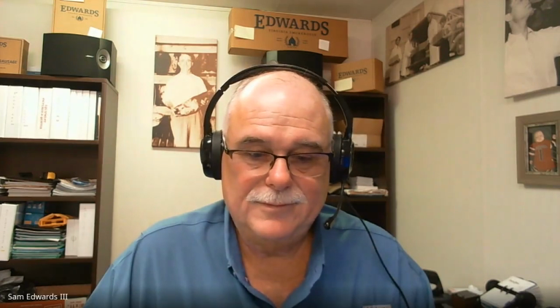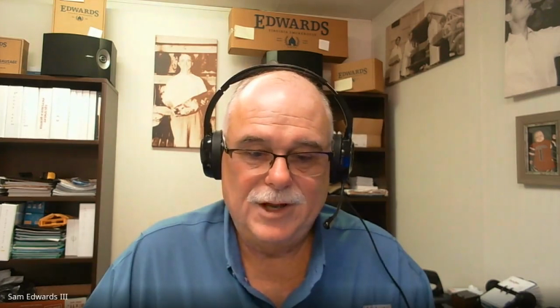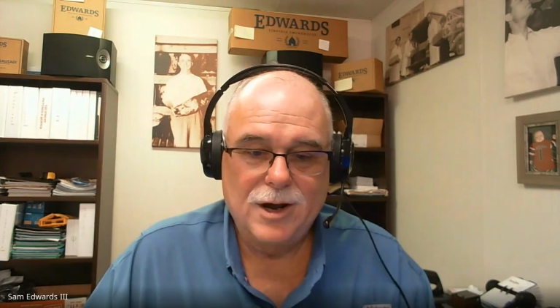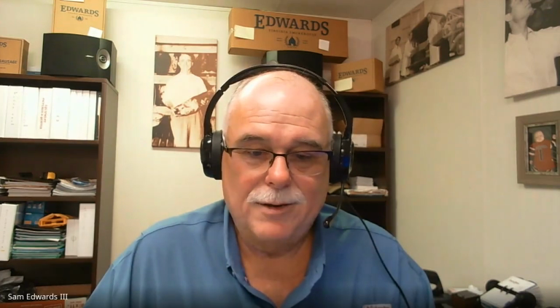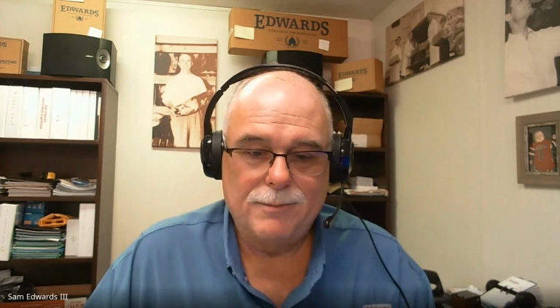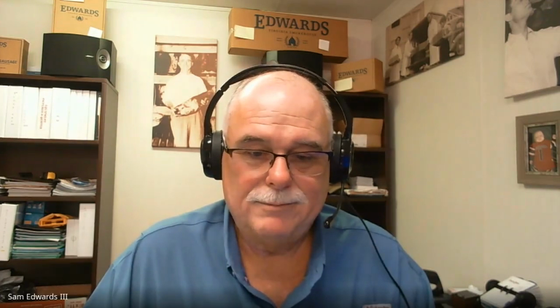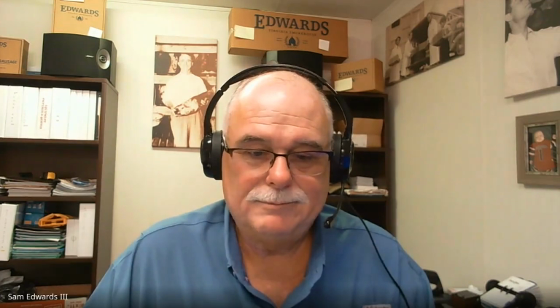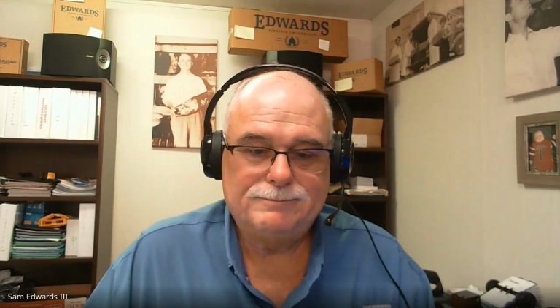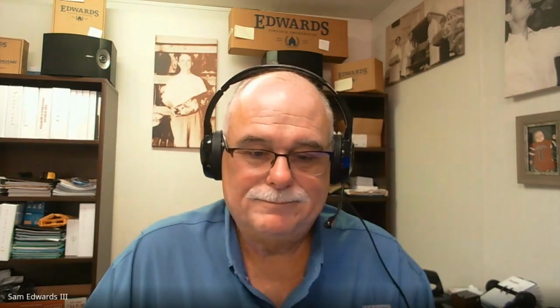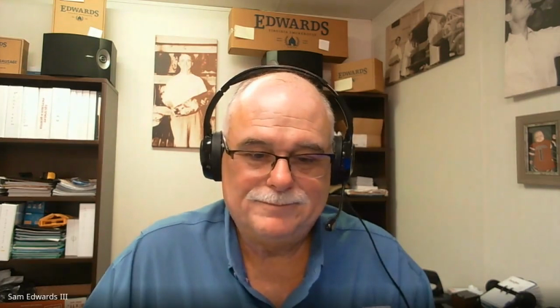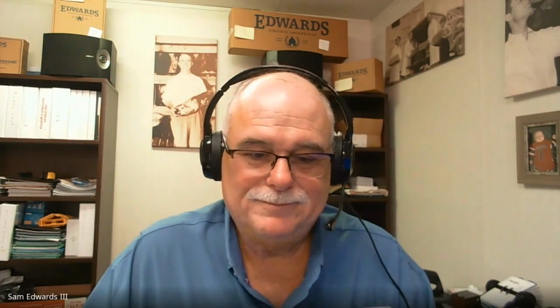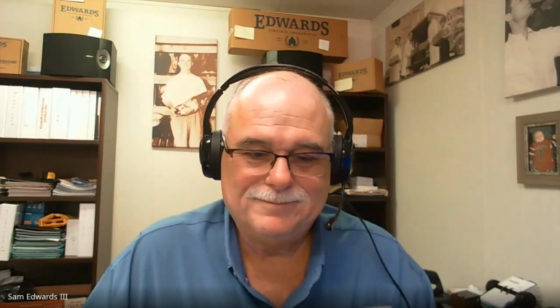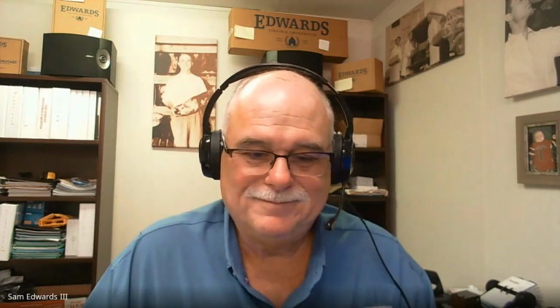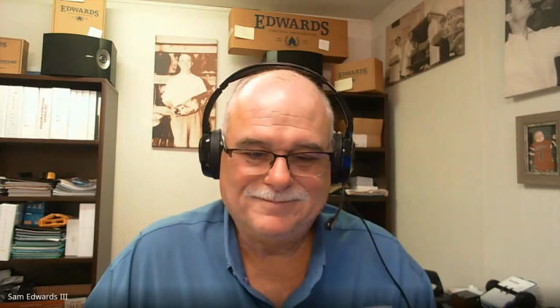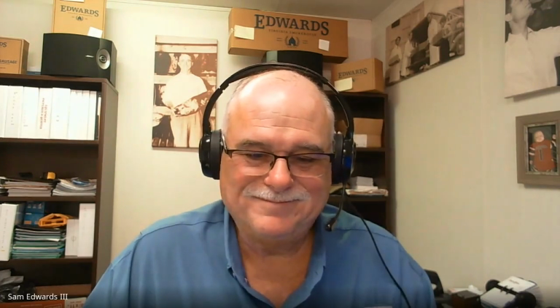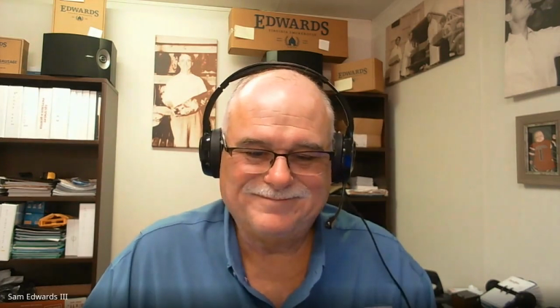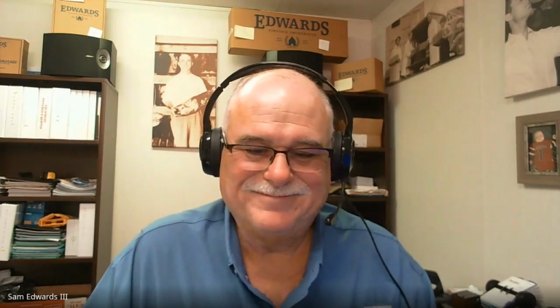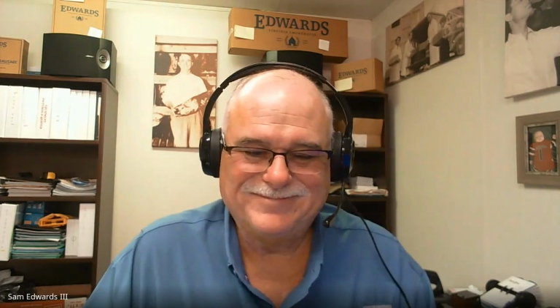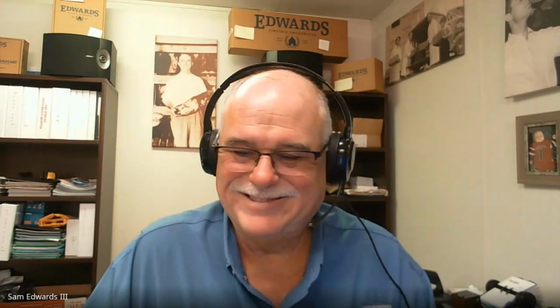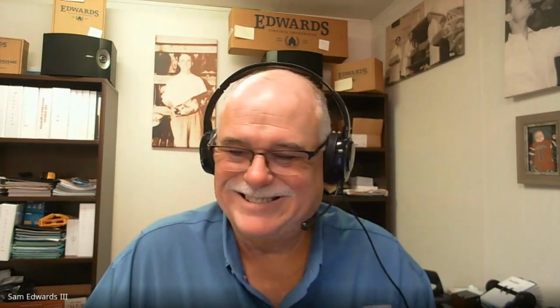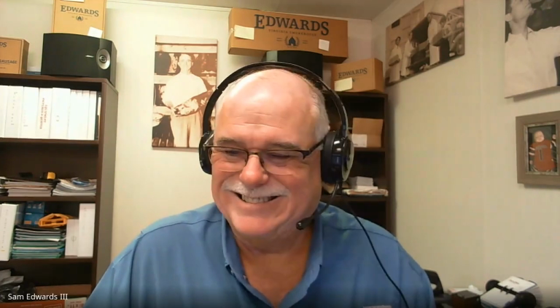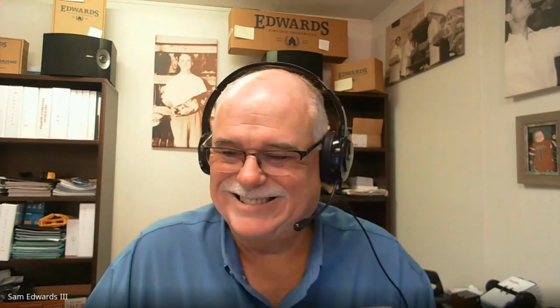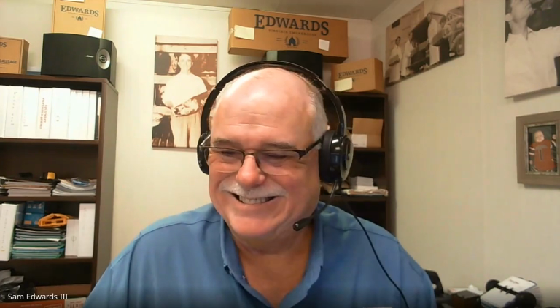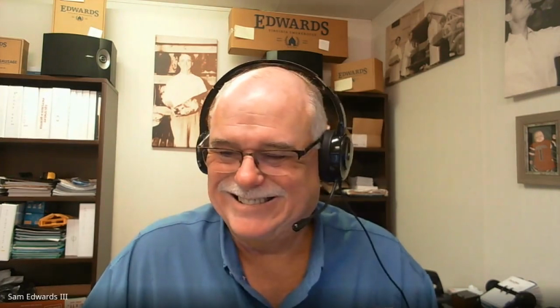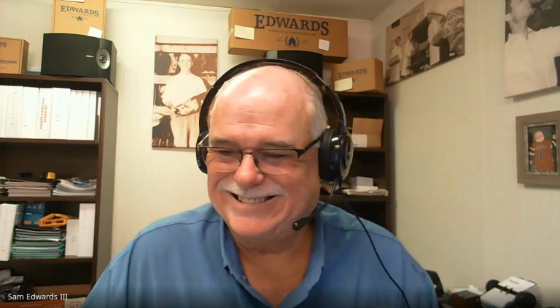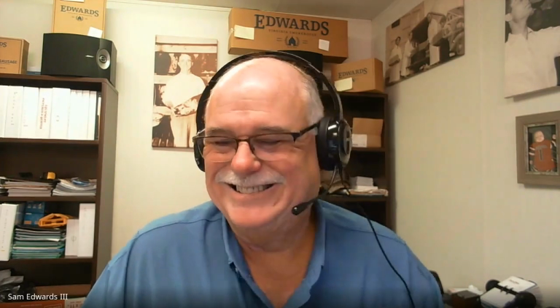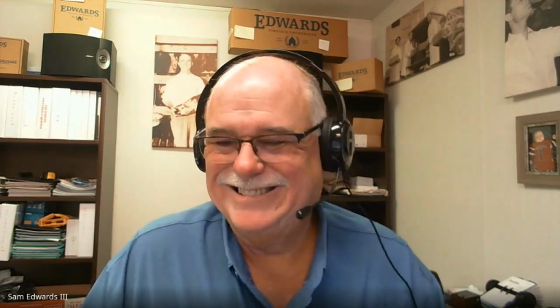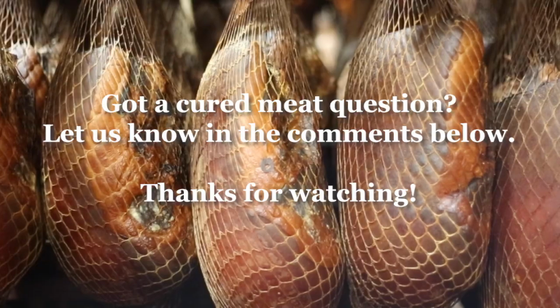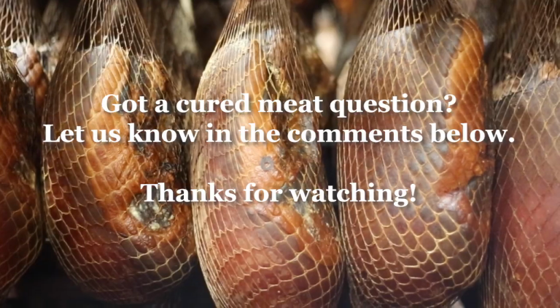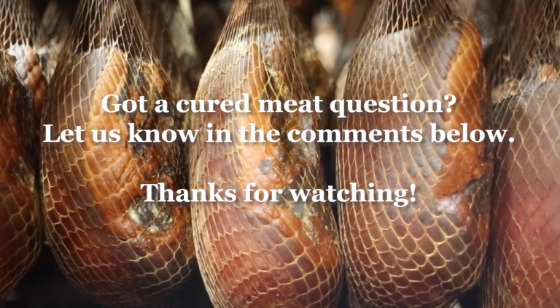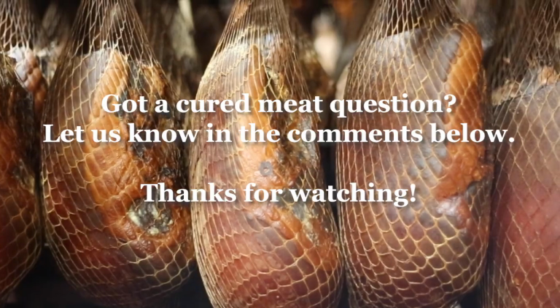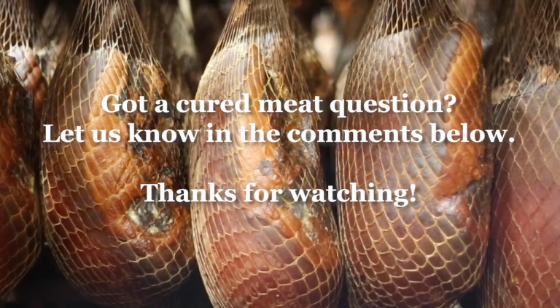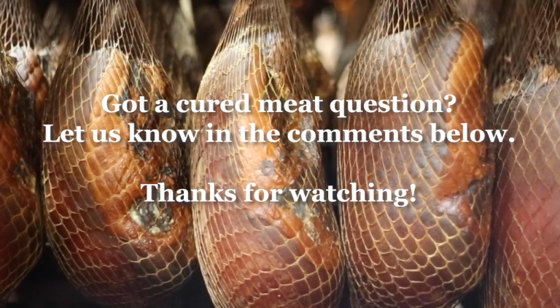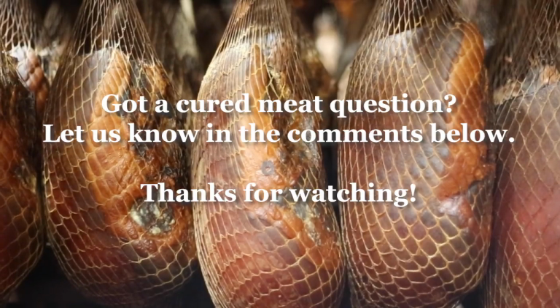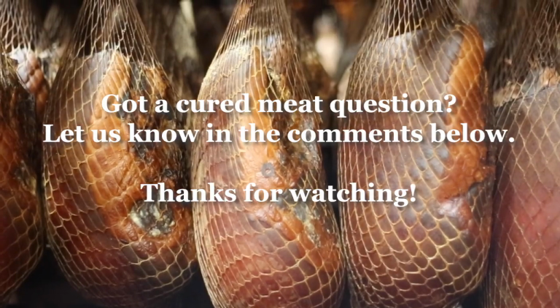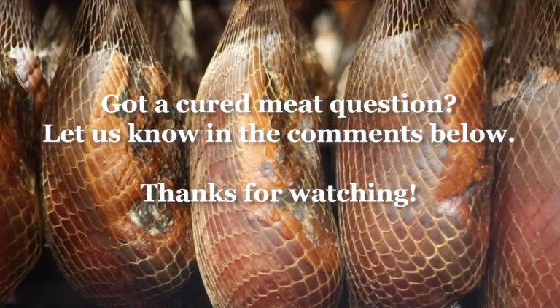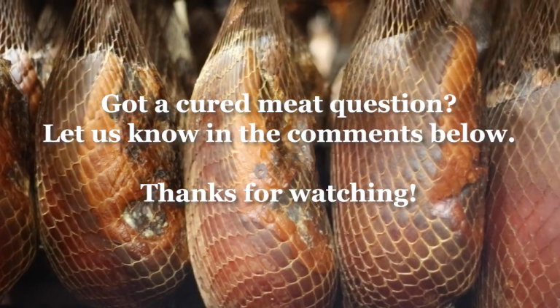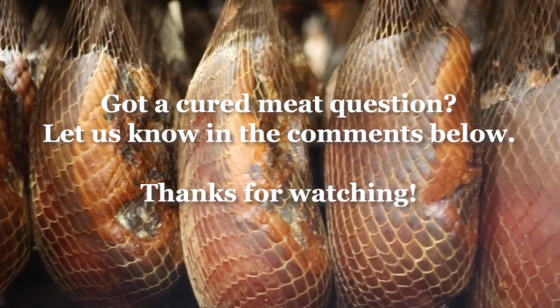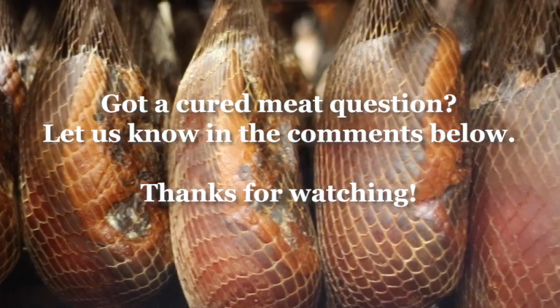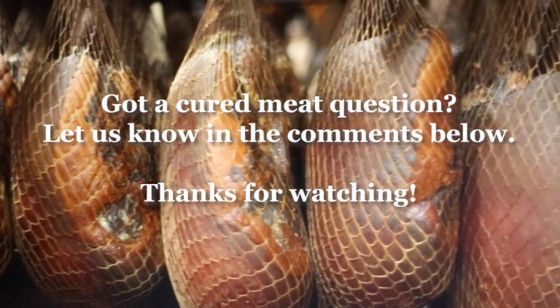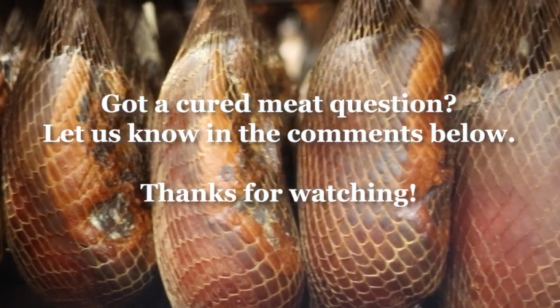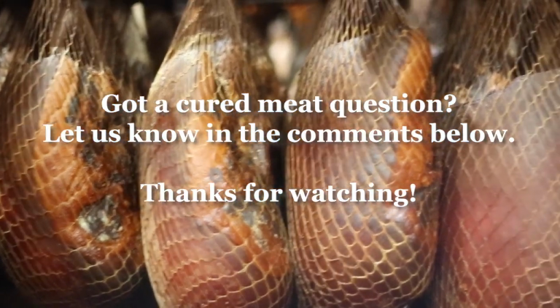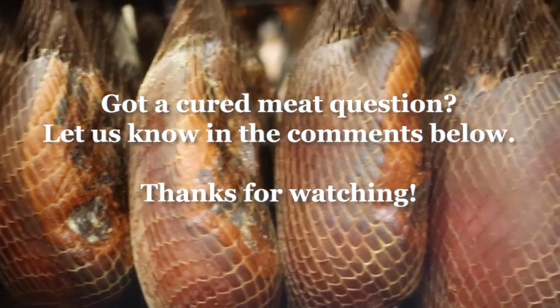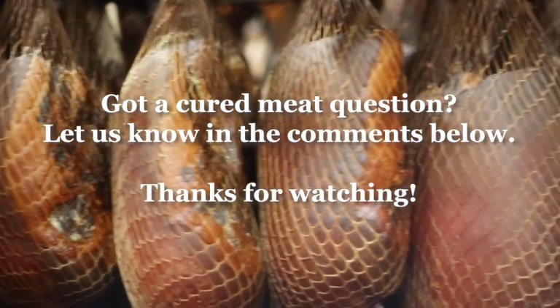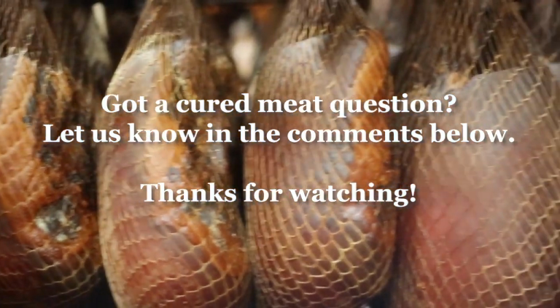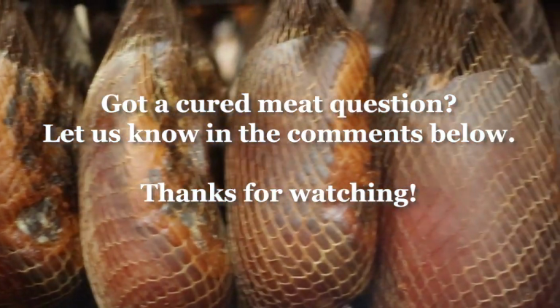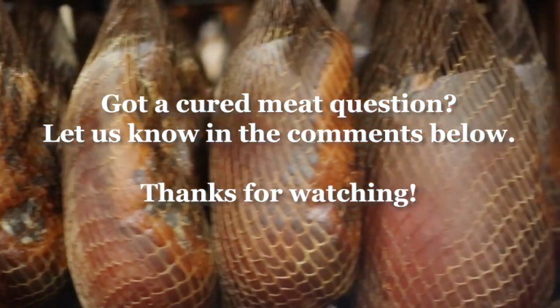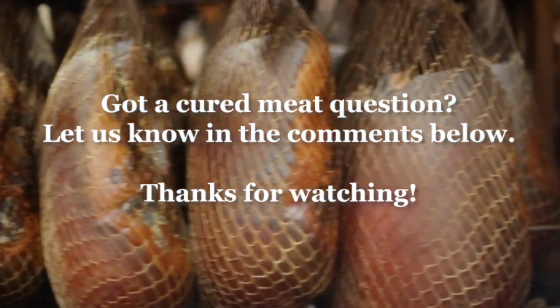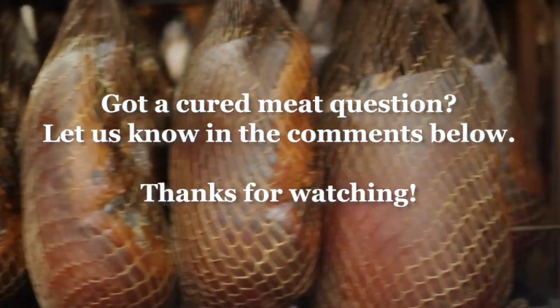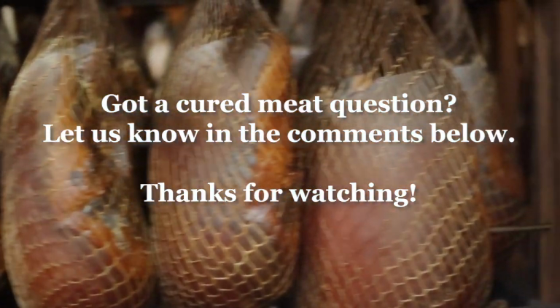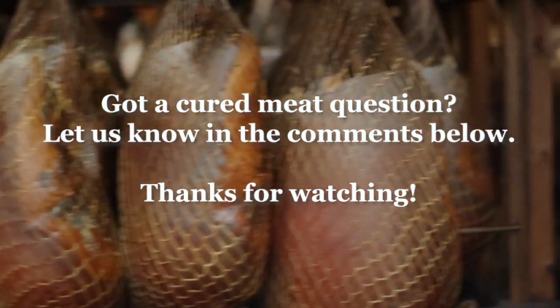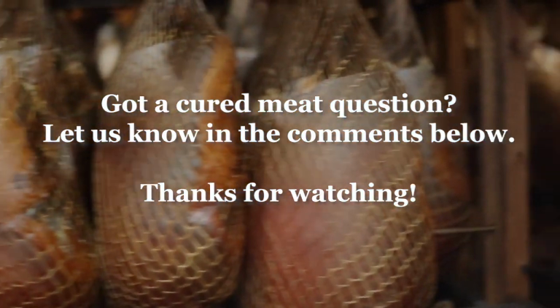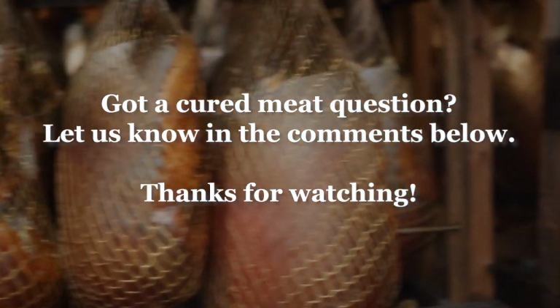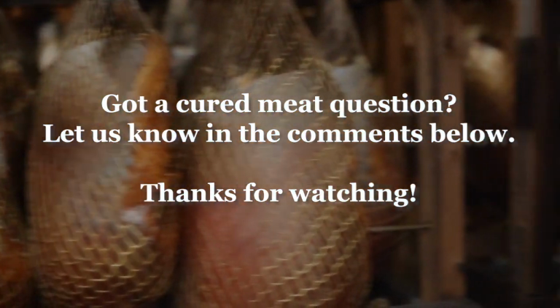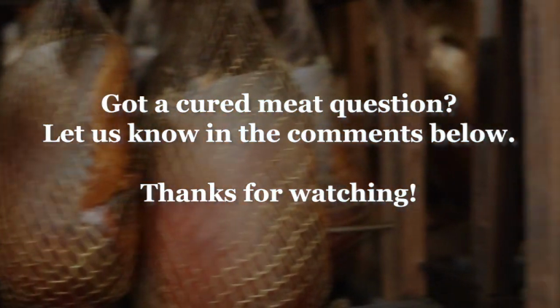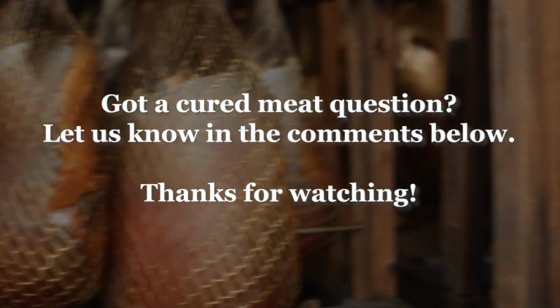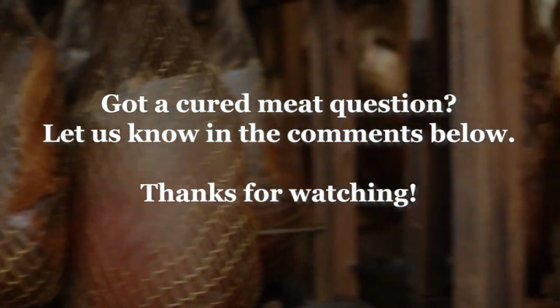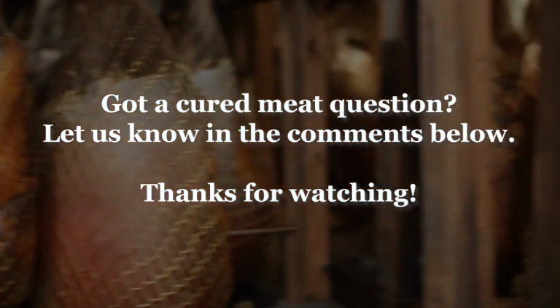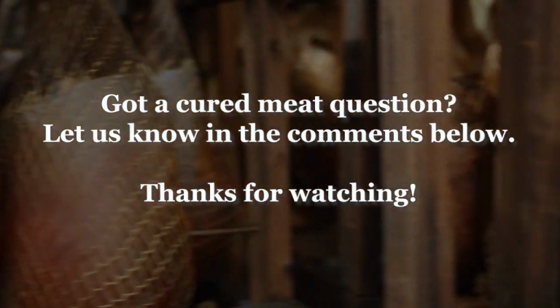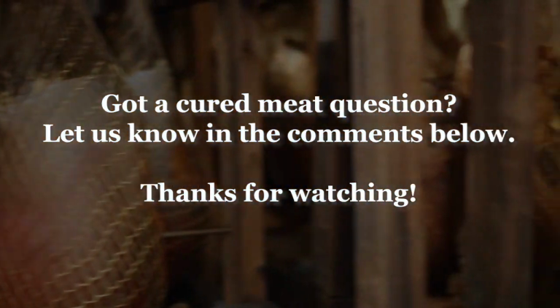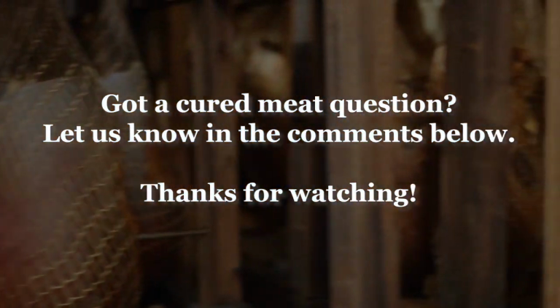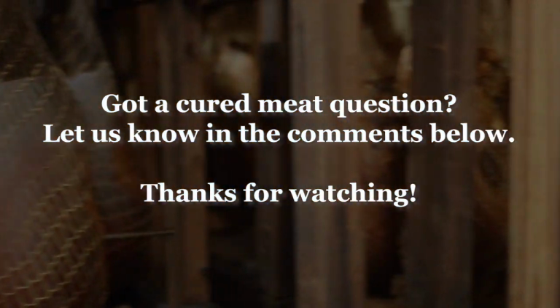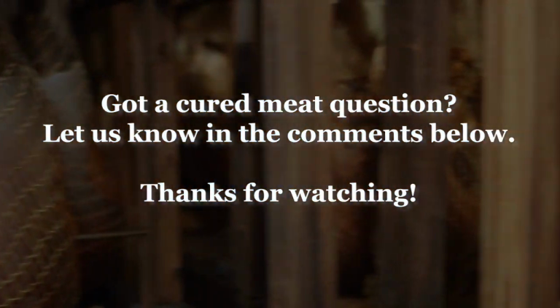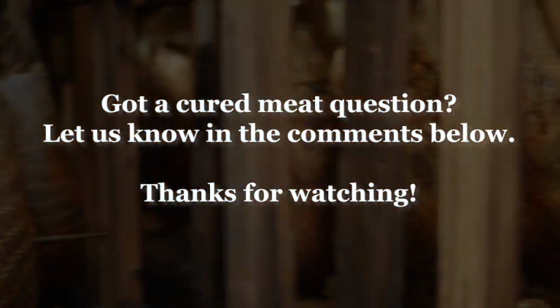Got a cured meat question? Let us know in the comments below. Thanks for watching.